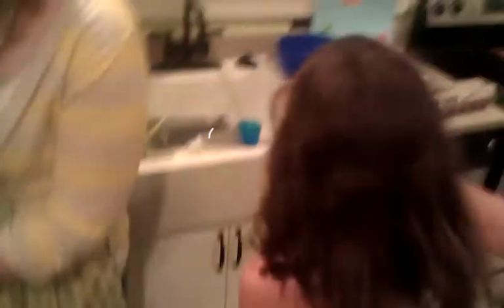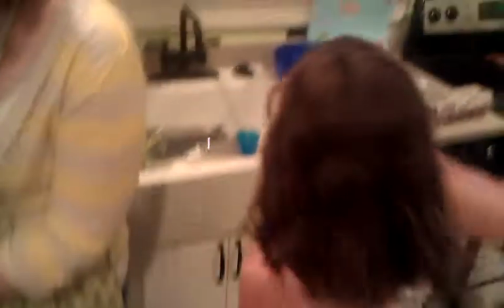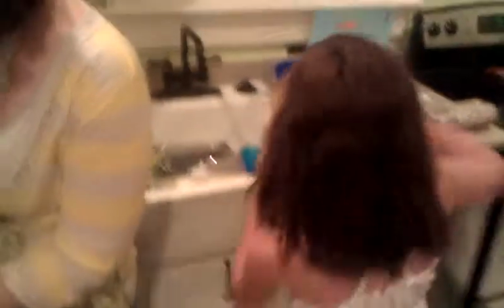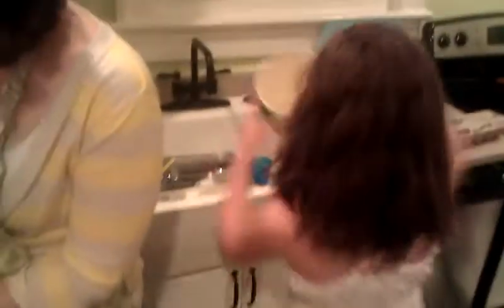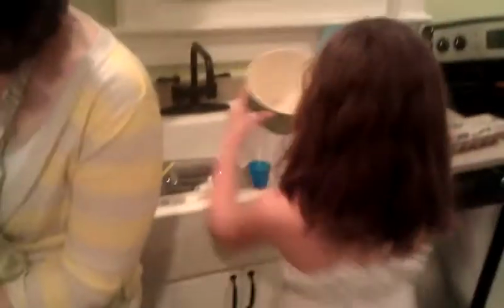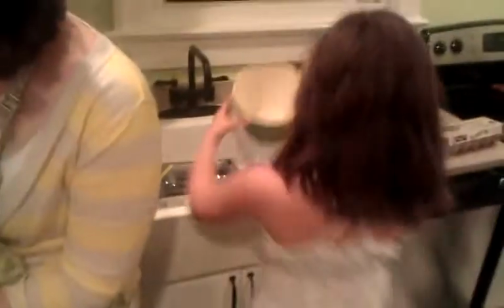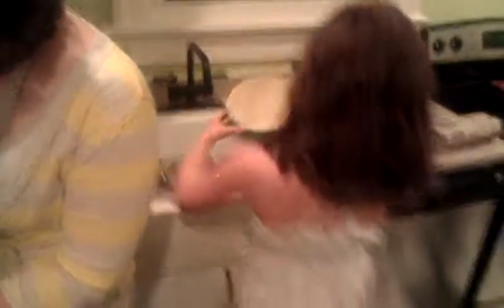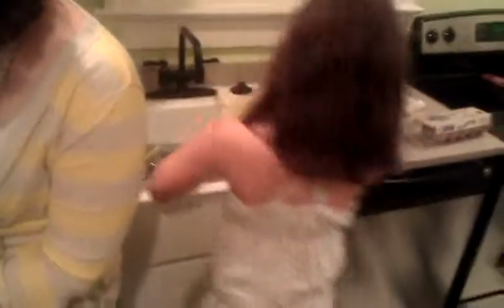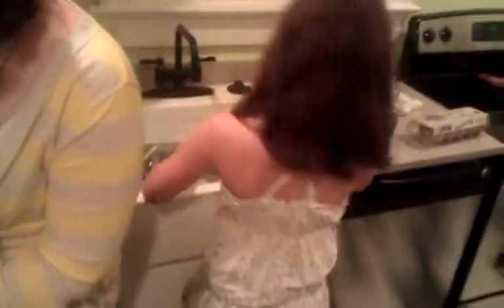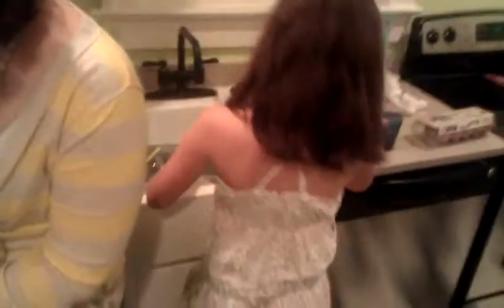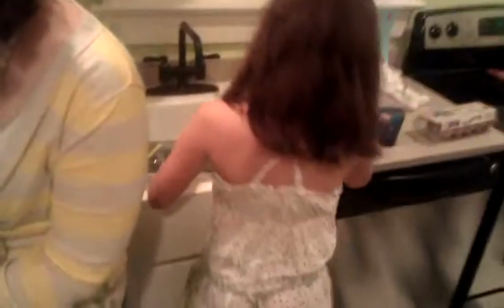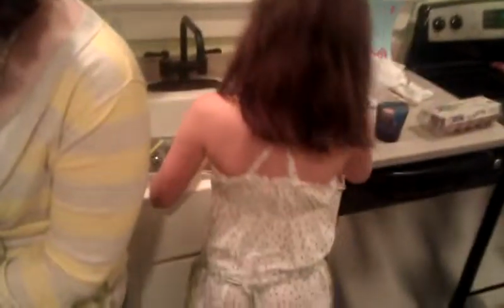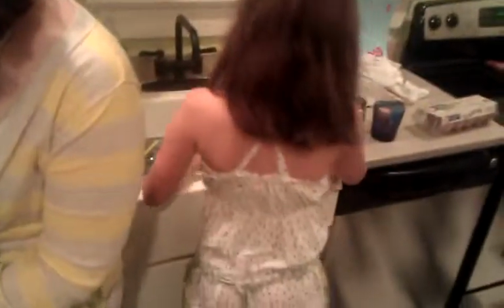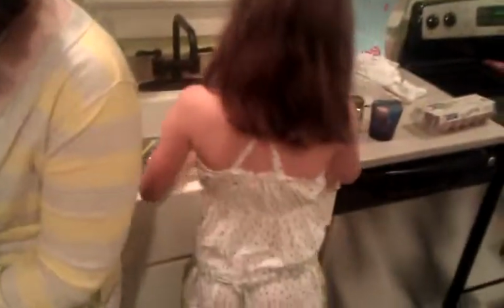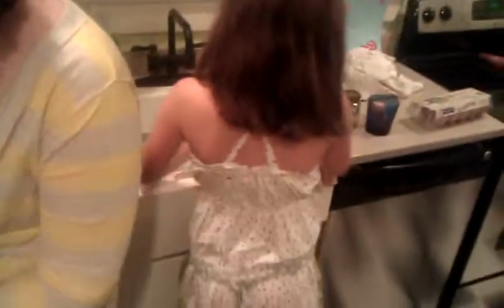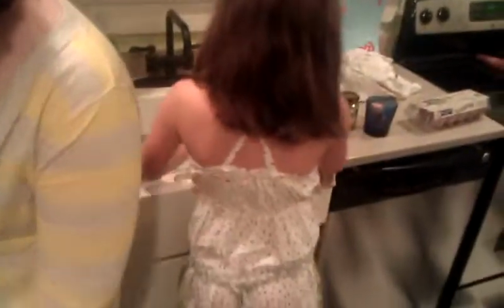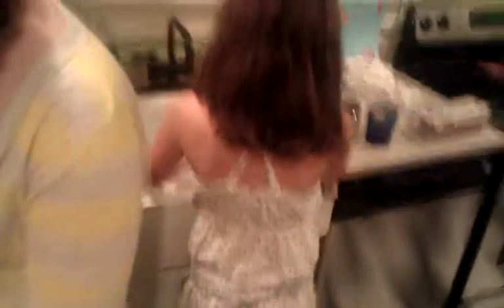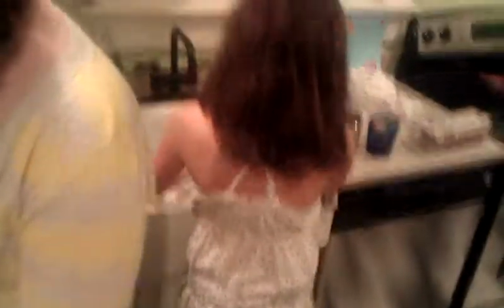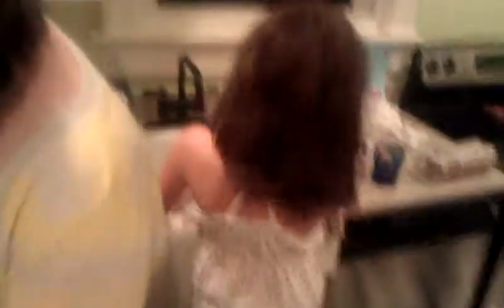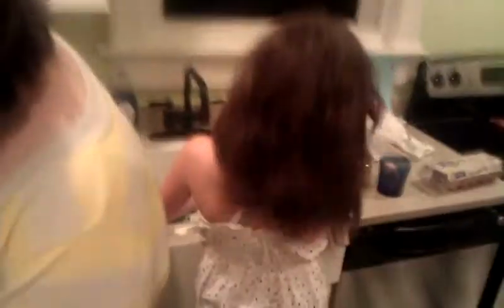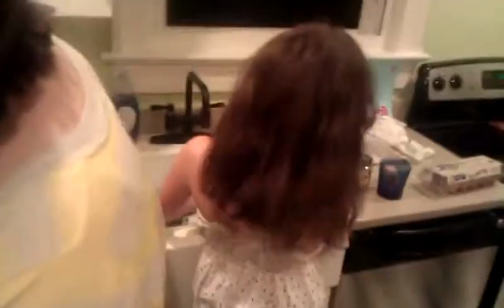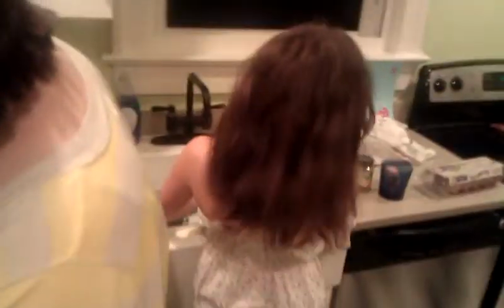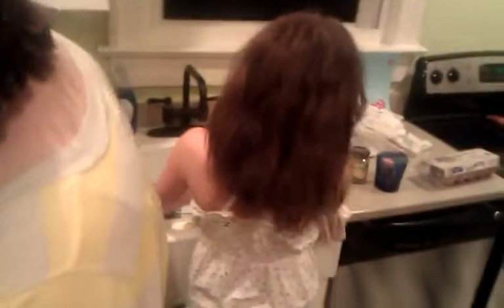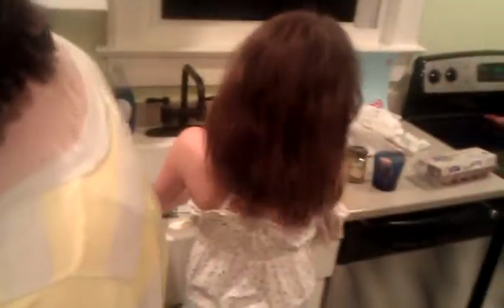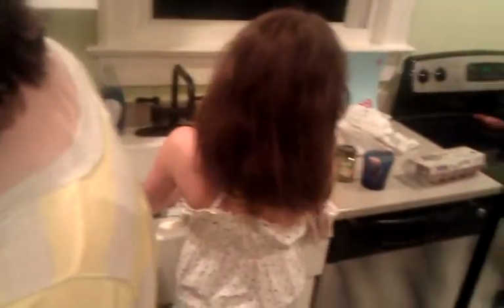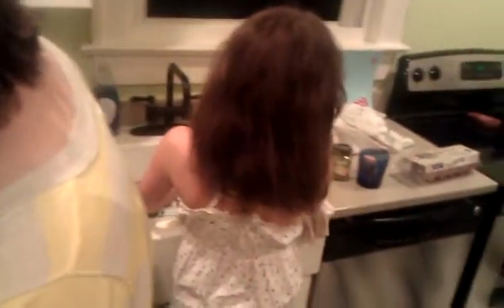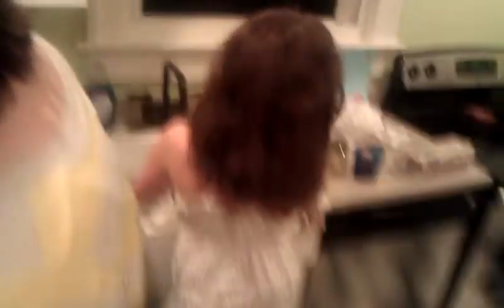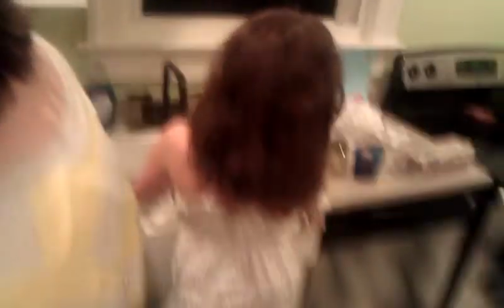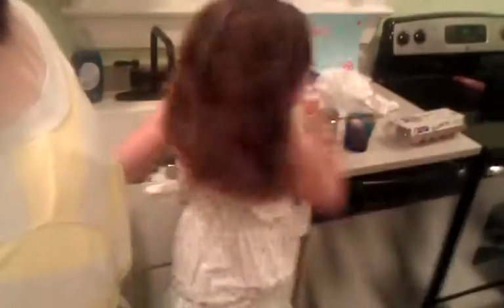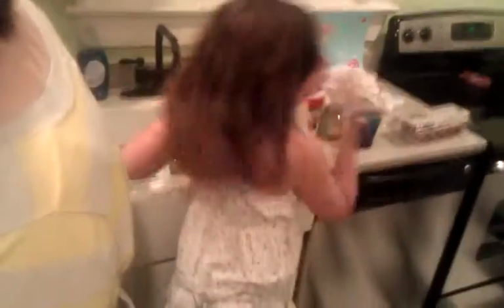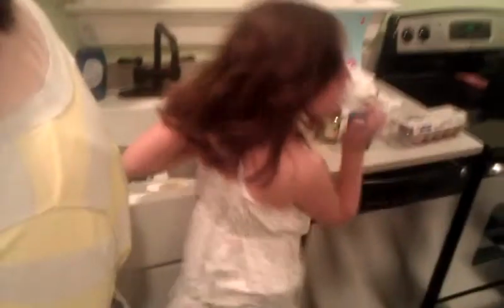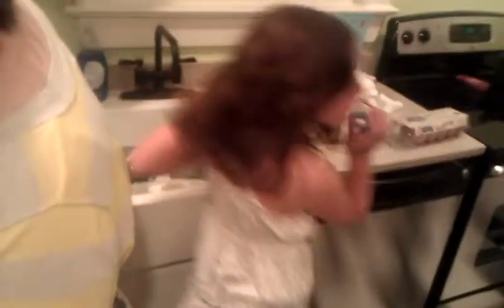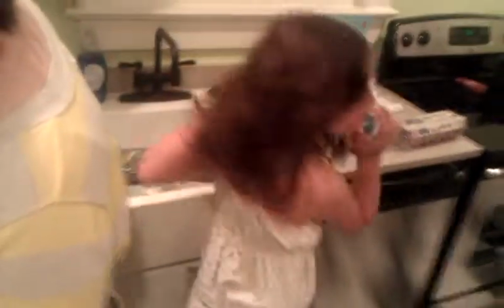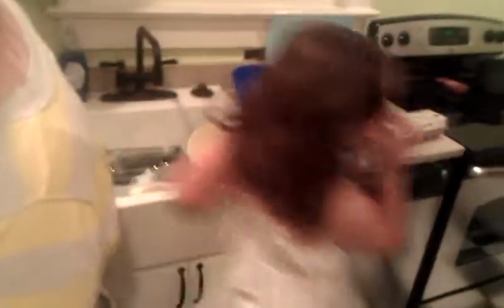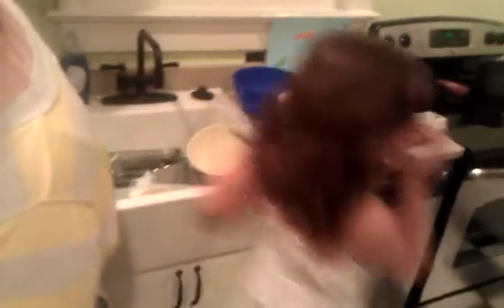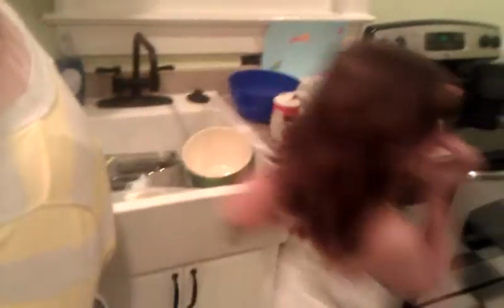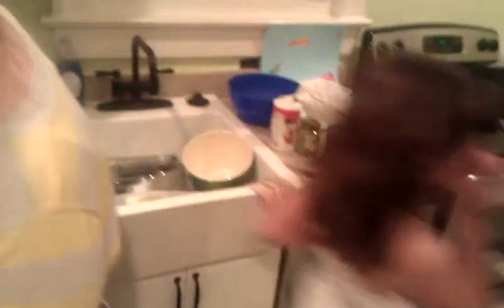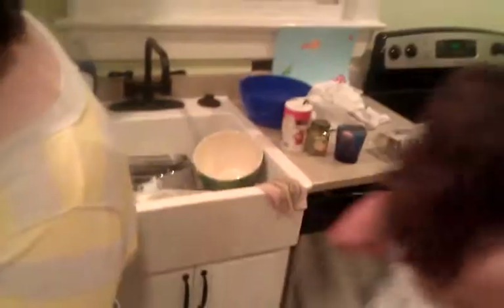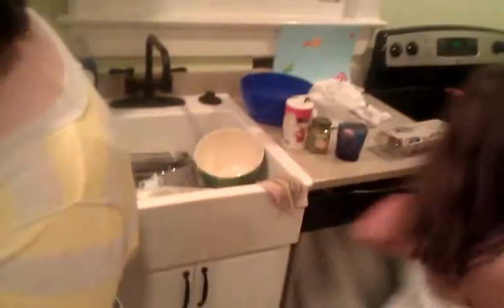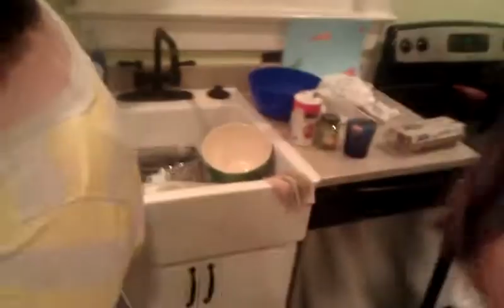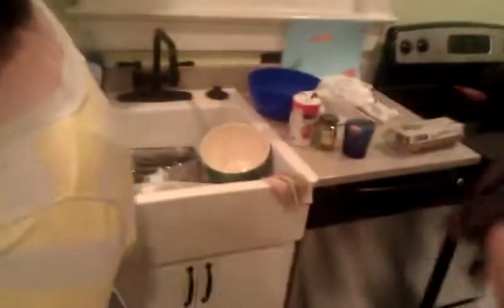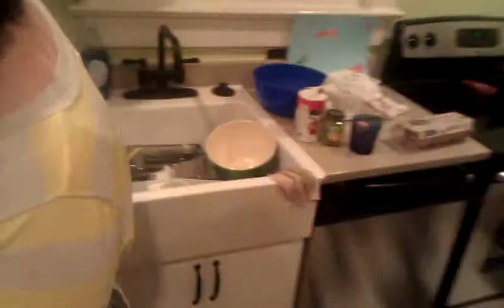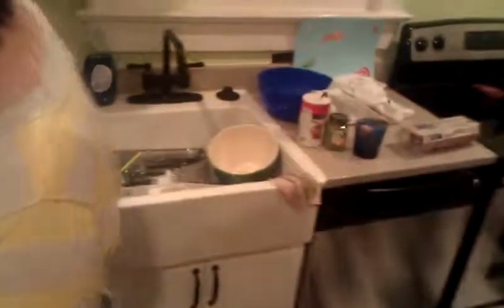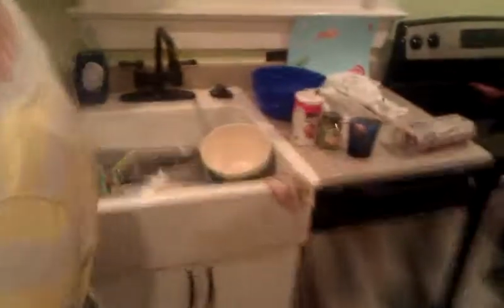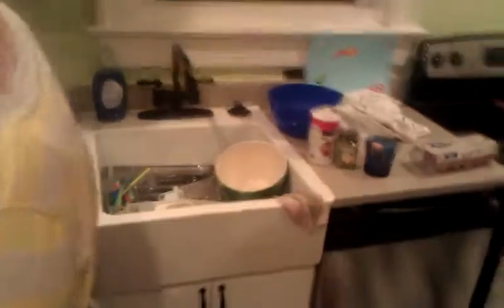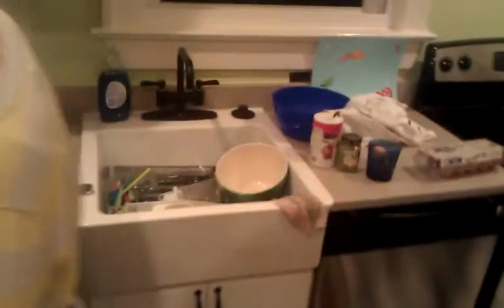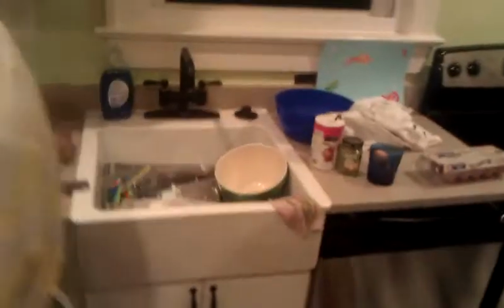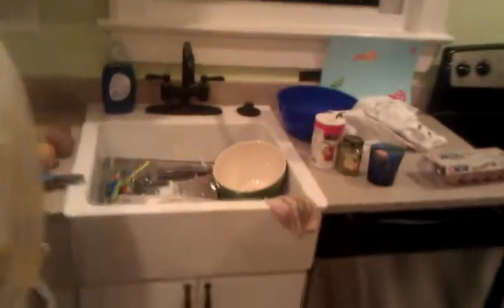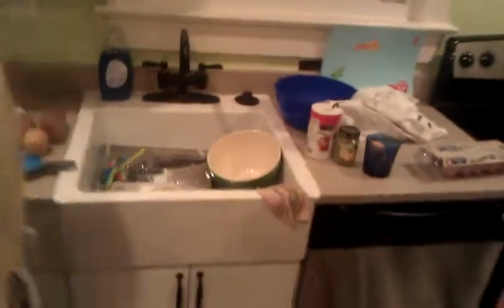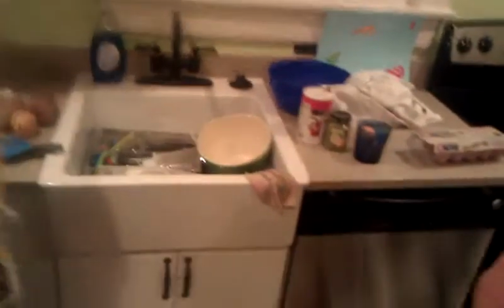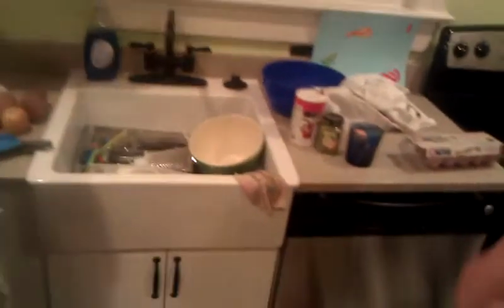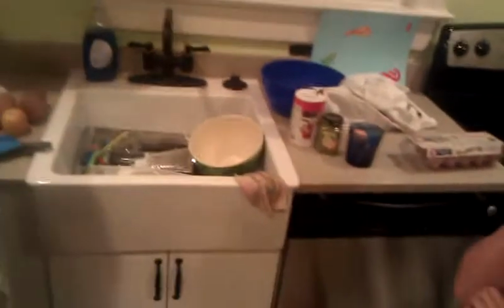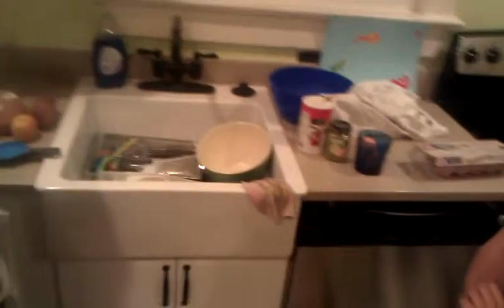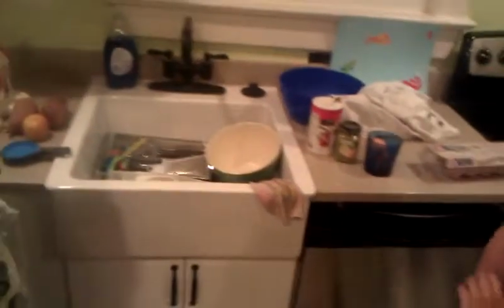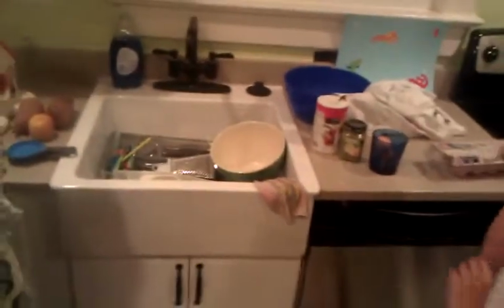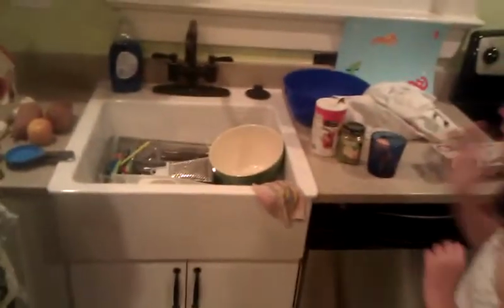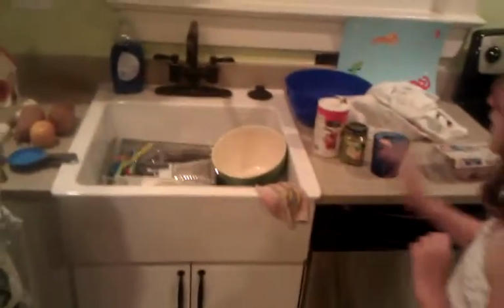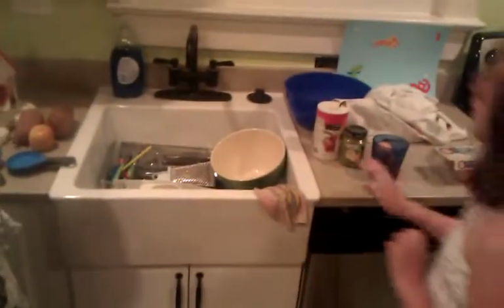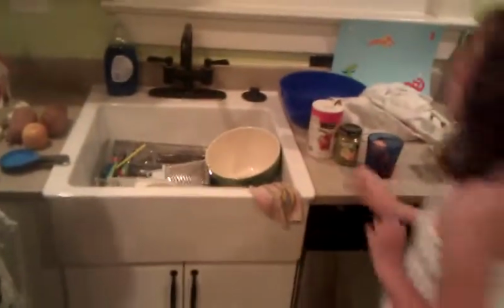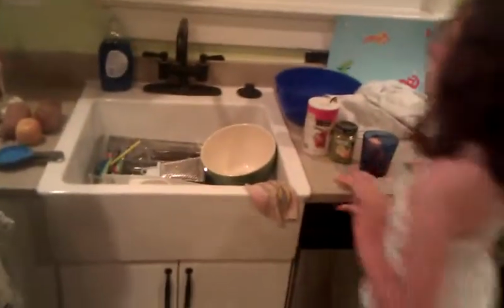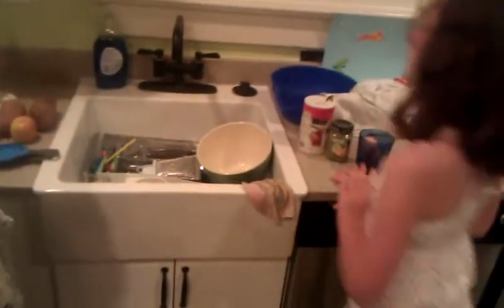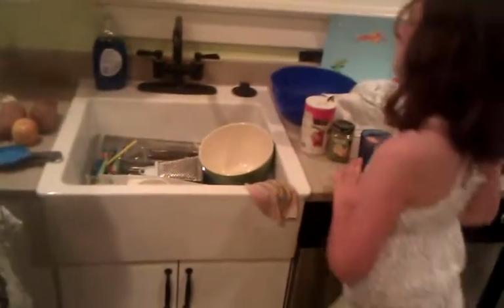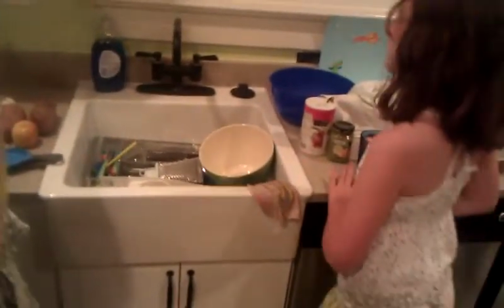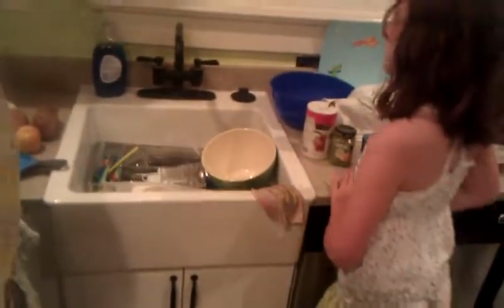Now after that, you put your bowl in the sink — and preferably a farm sink, if possible.